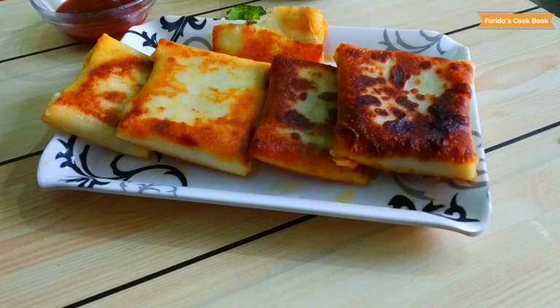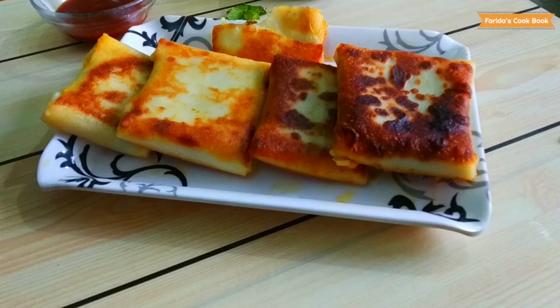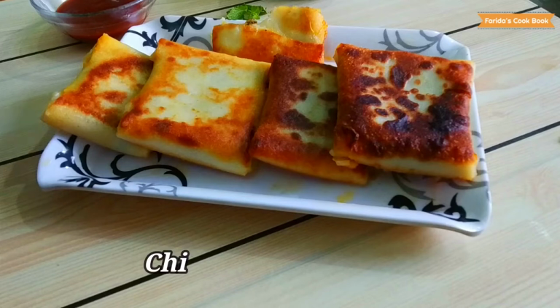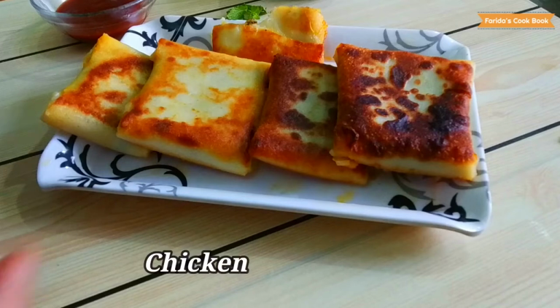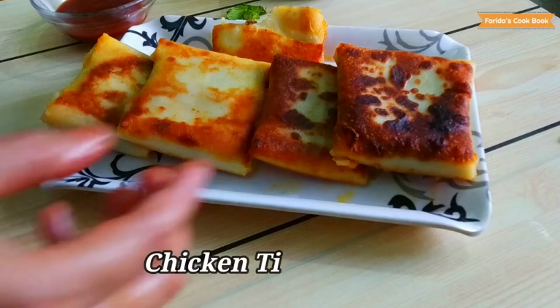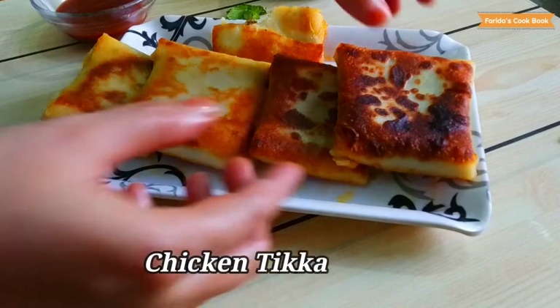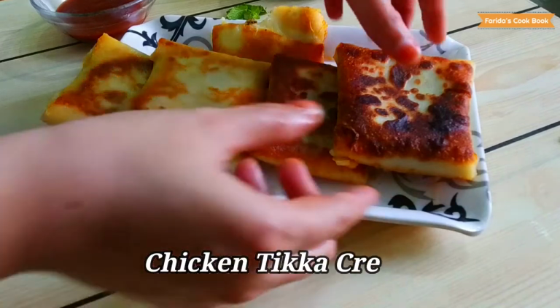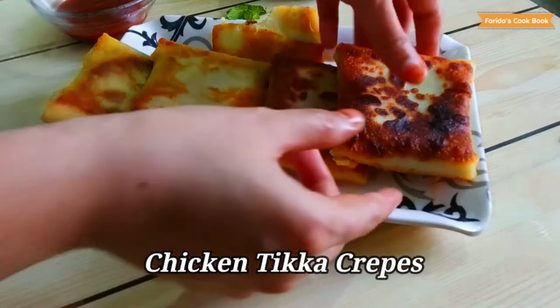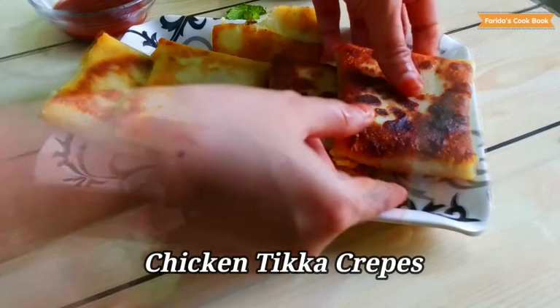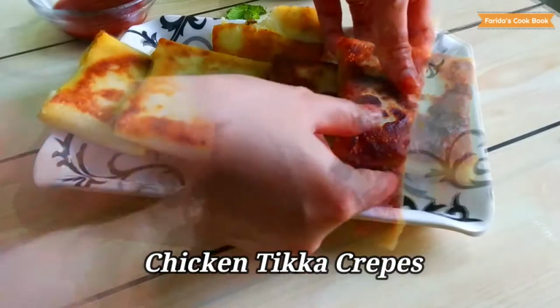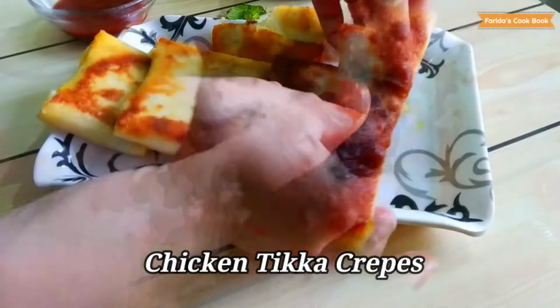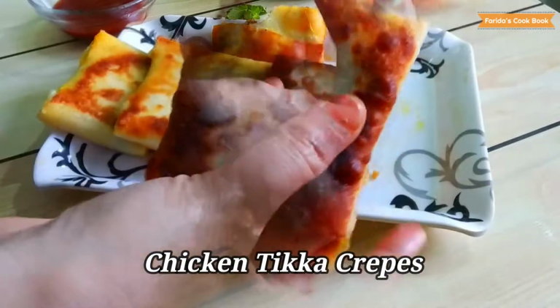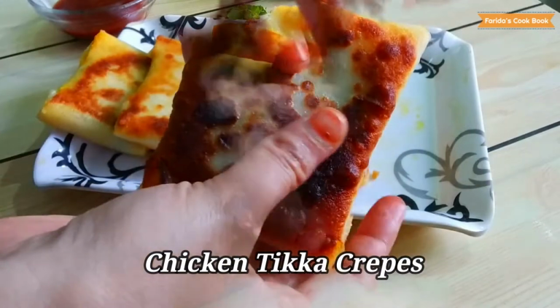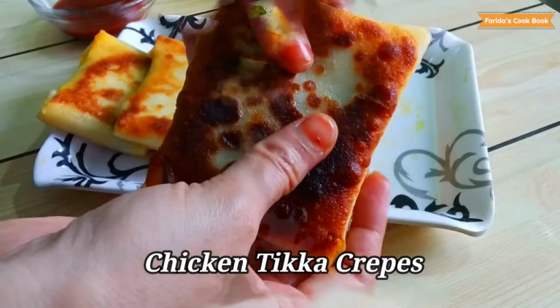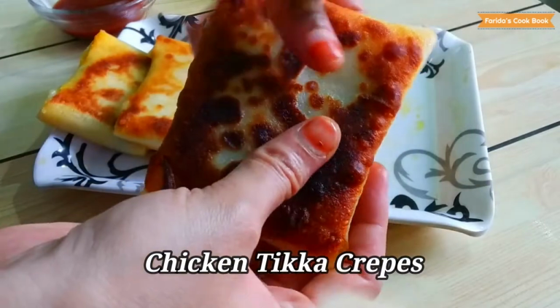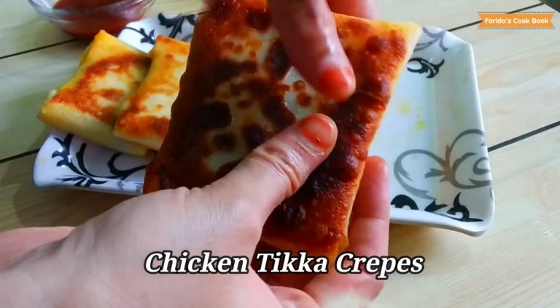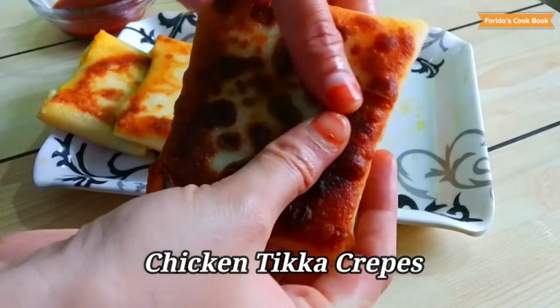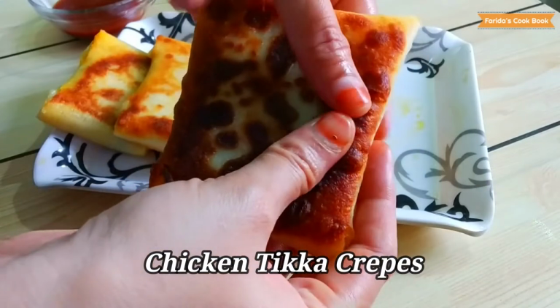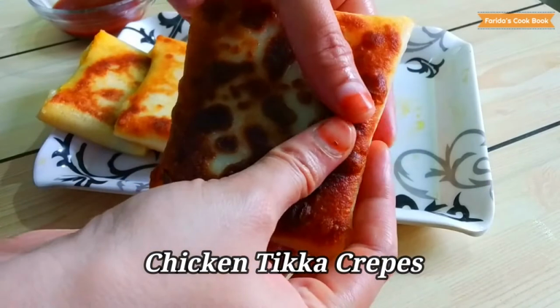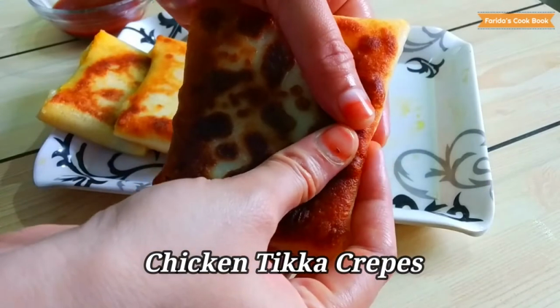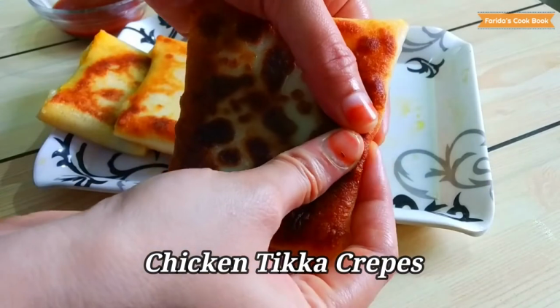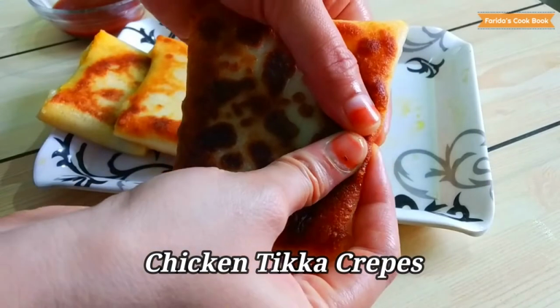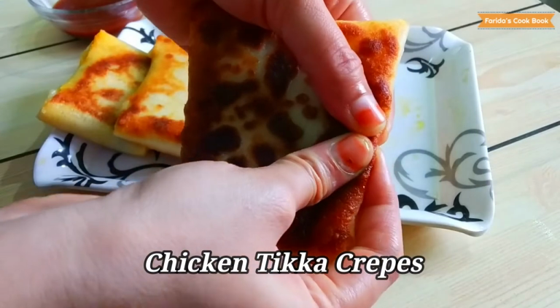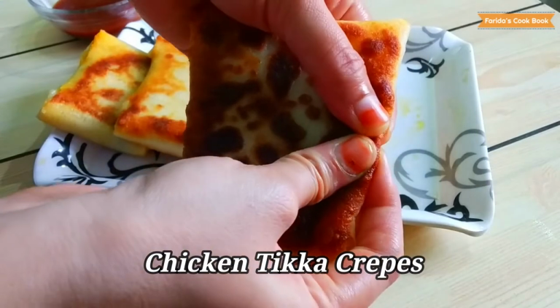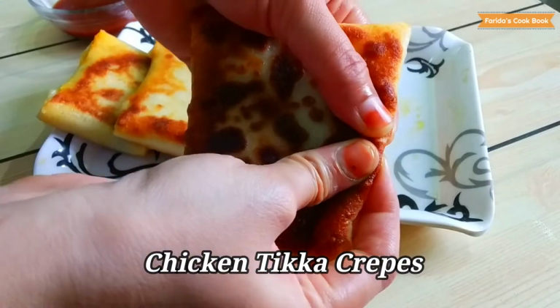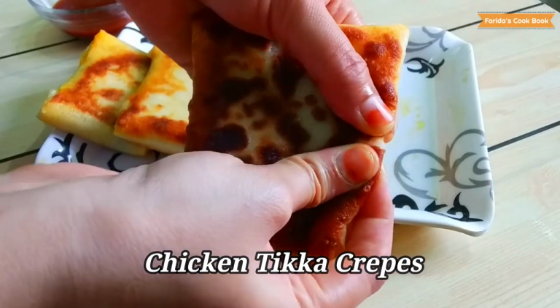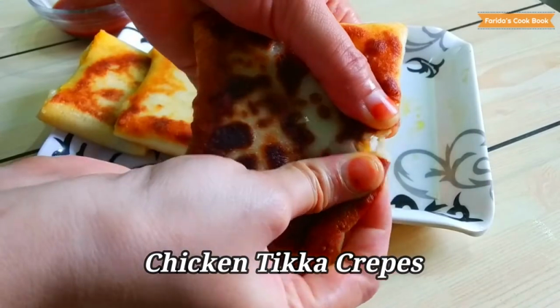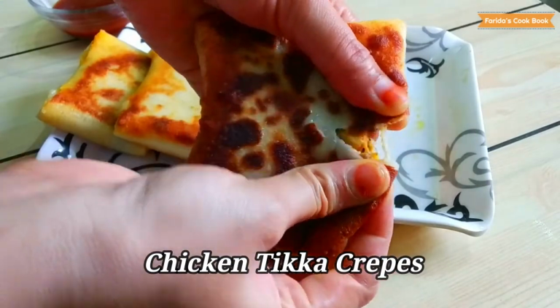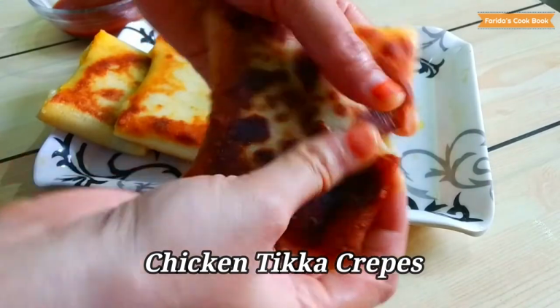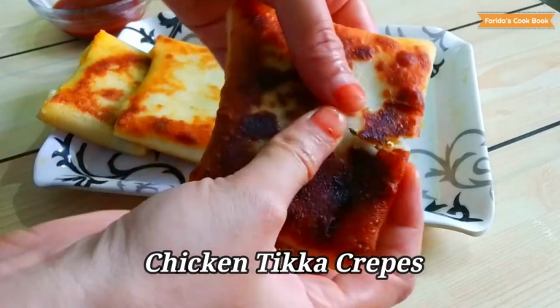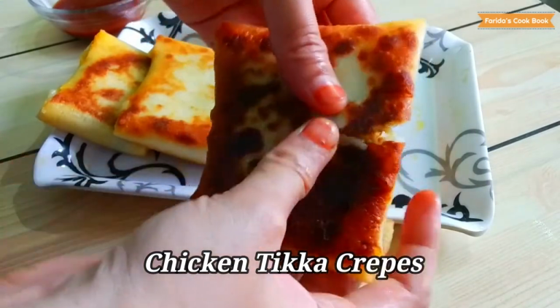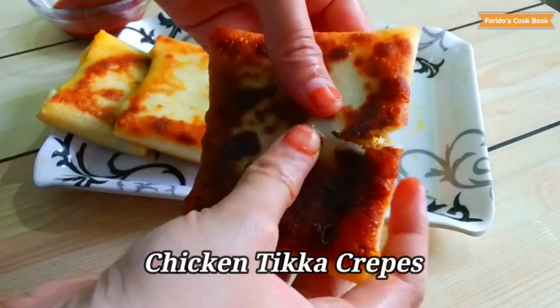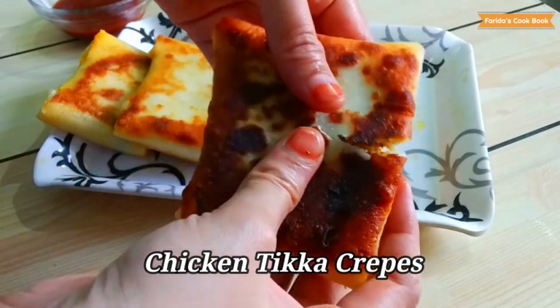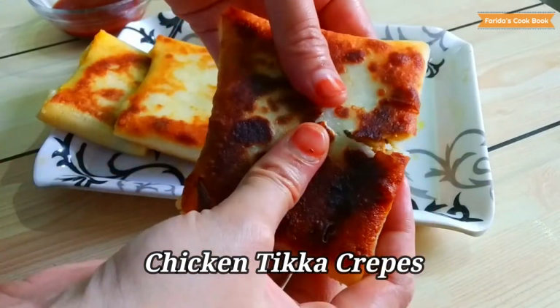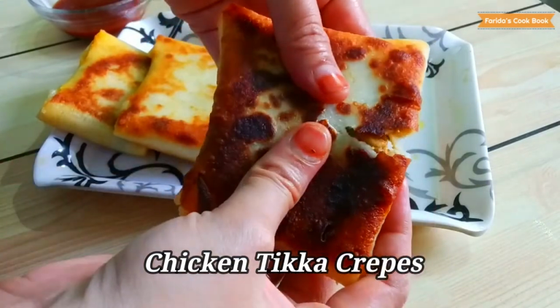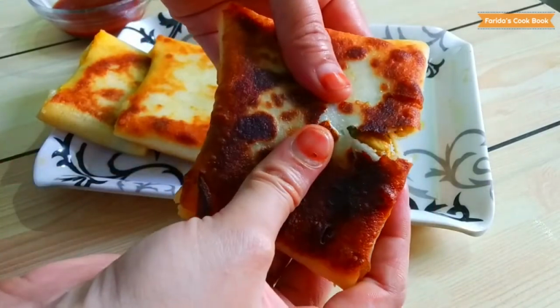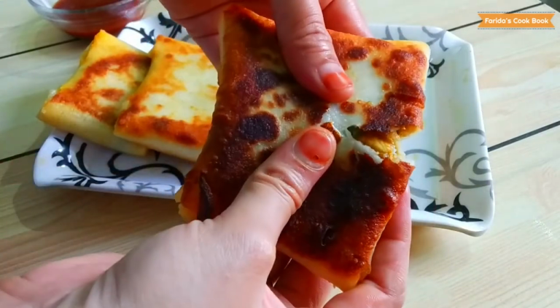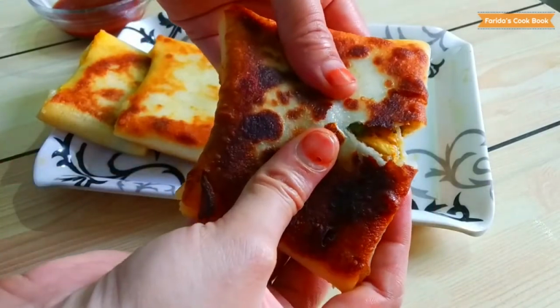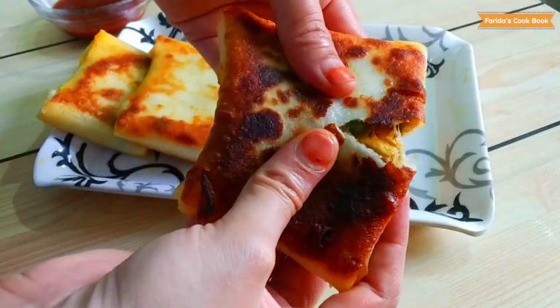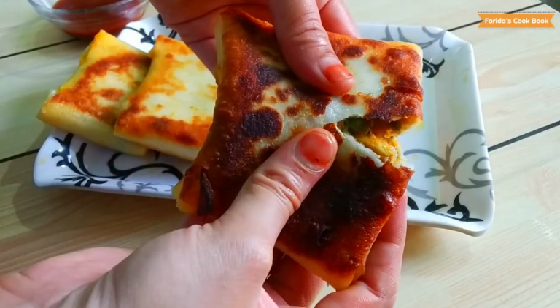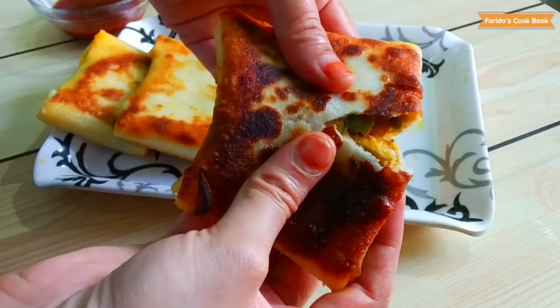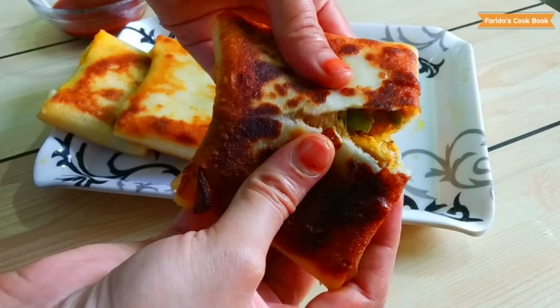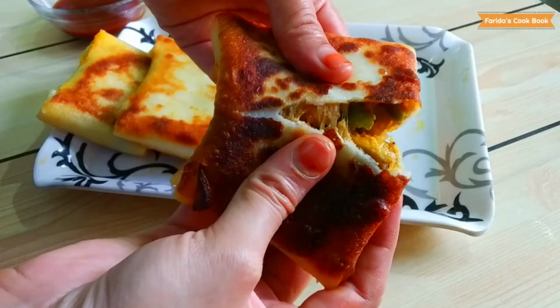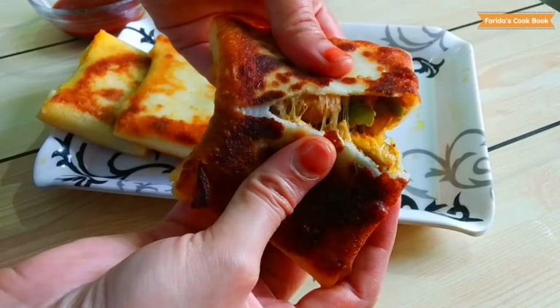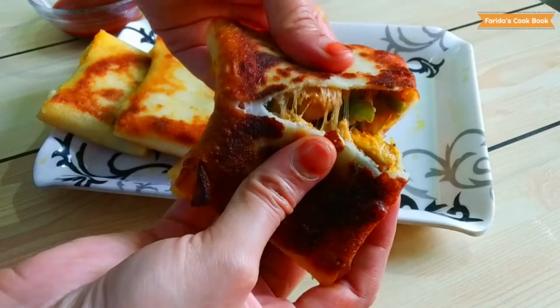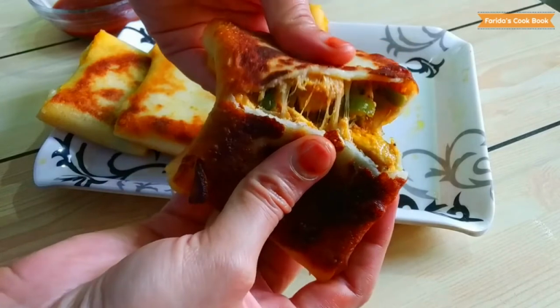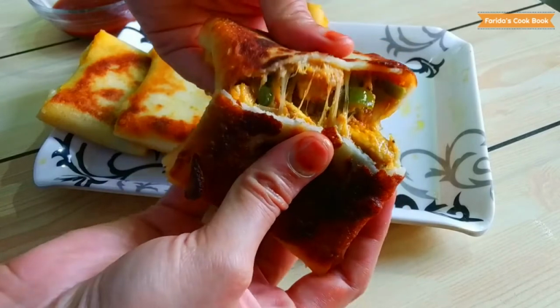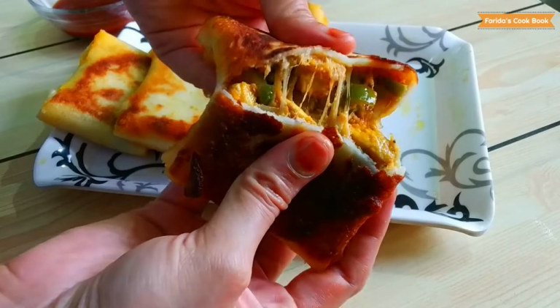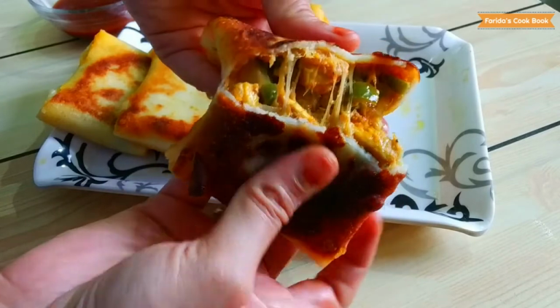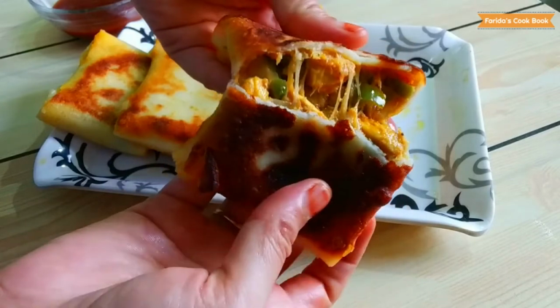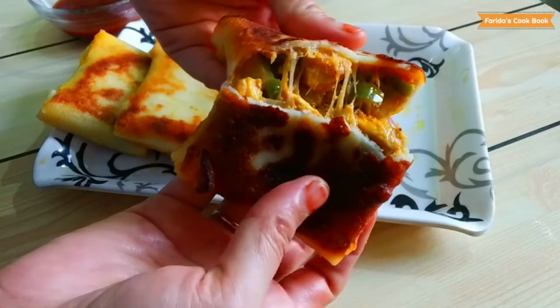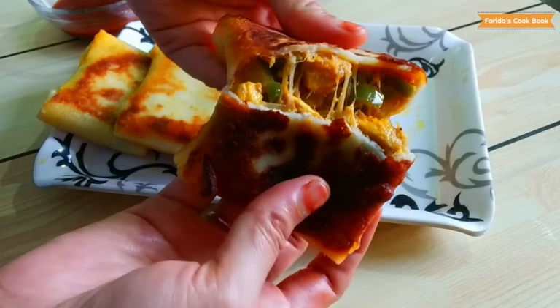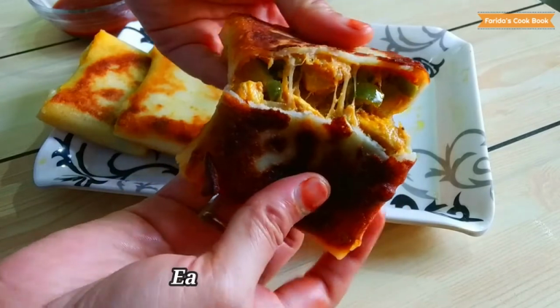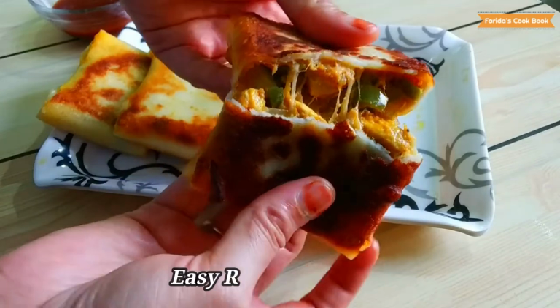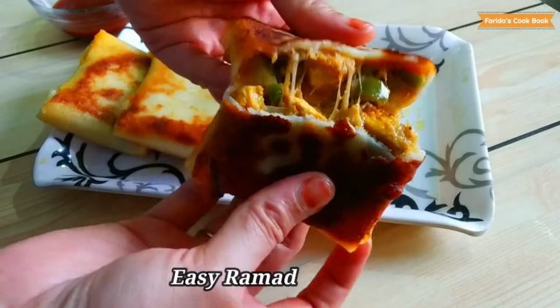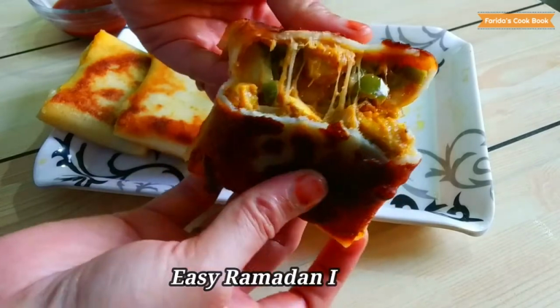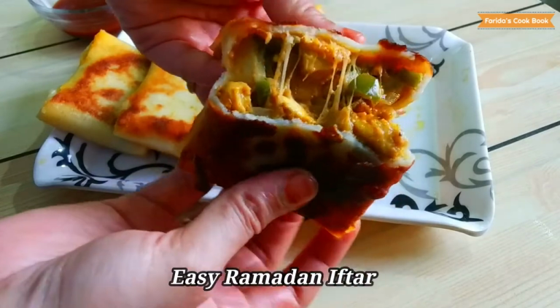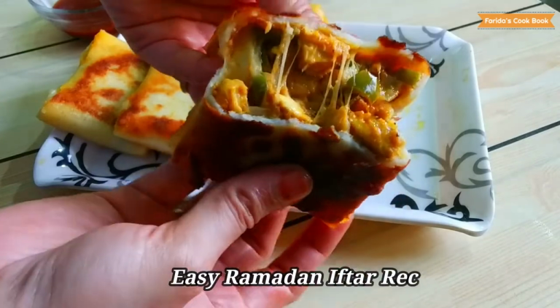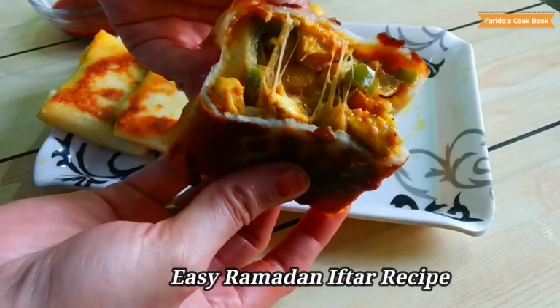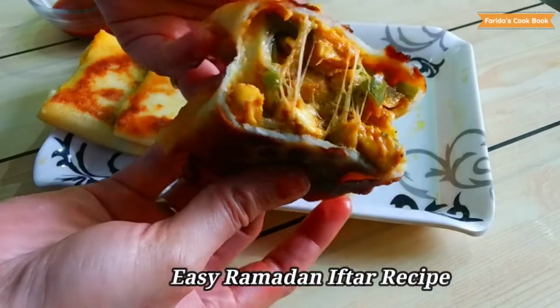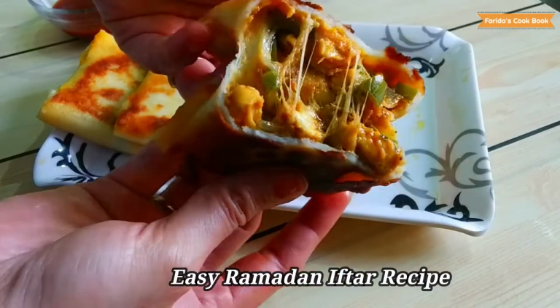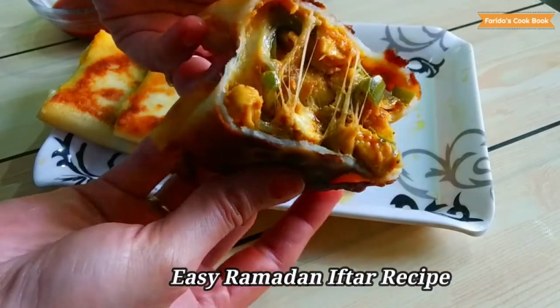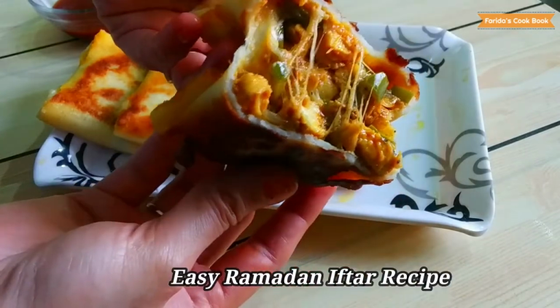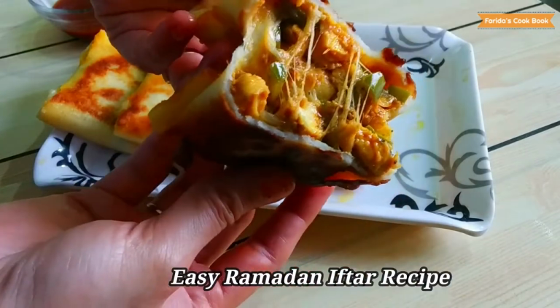Hi friends! Welcome to Farida's Cookbook. I'm Farida. I'm going to share my first recipe — Ramadan Iftar Special Chicken Nika Crepes.